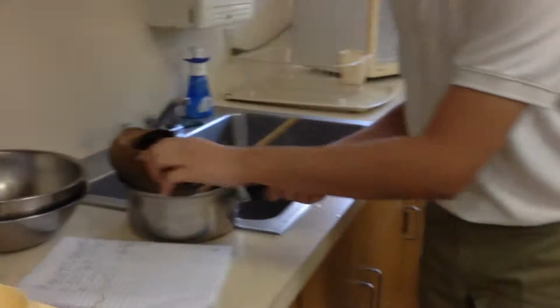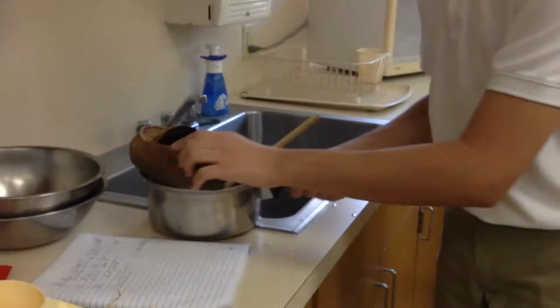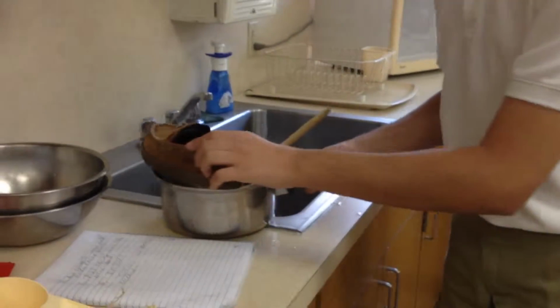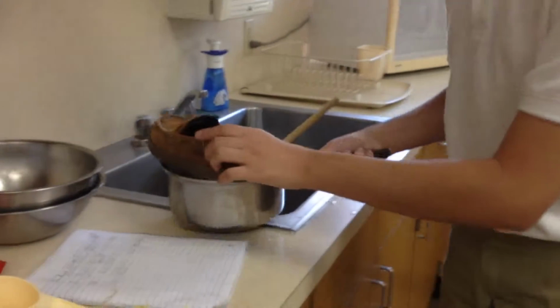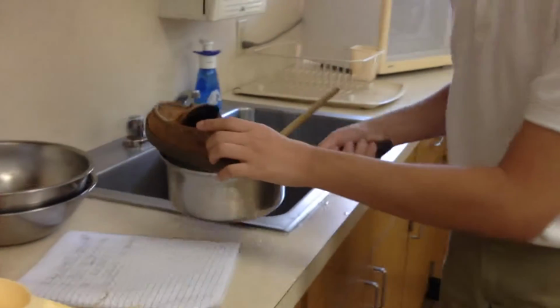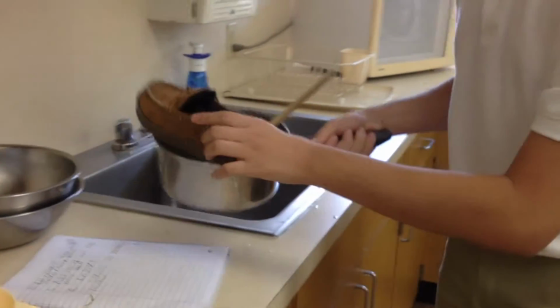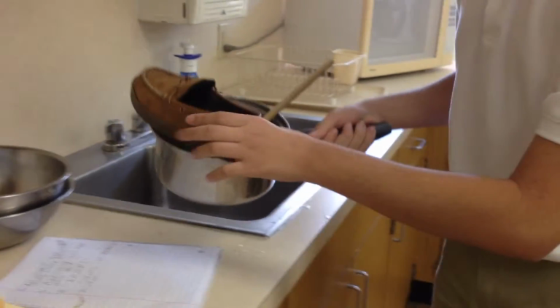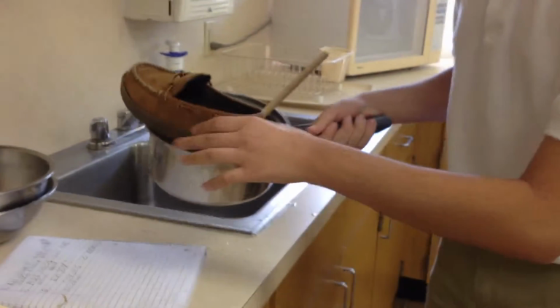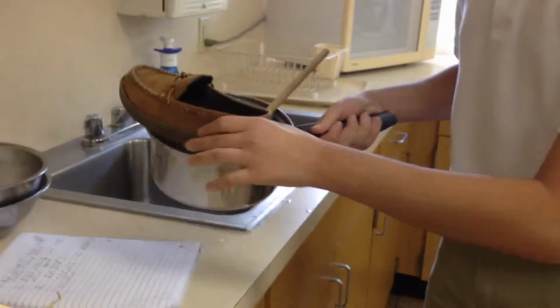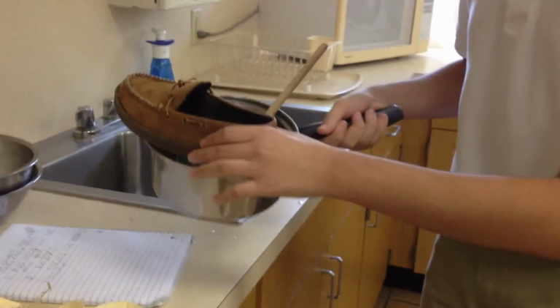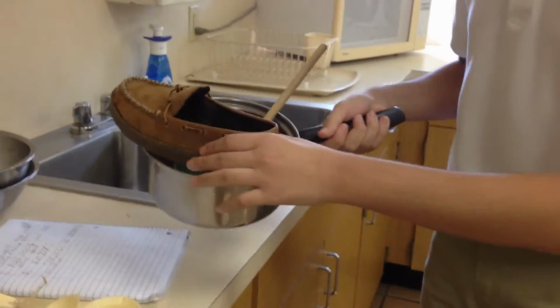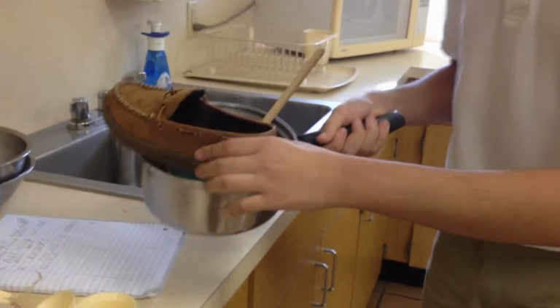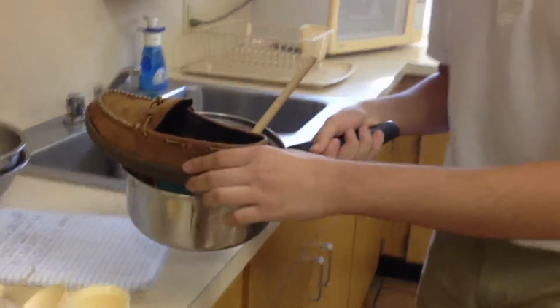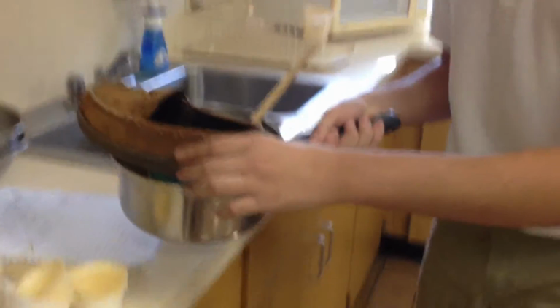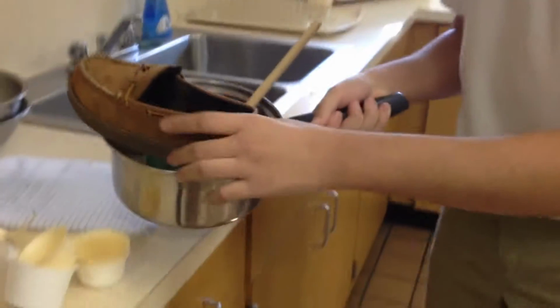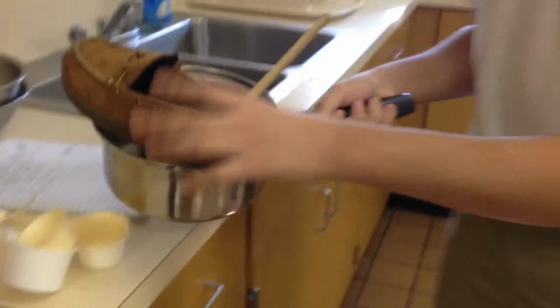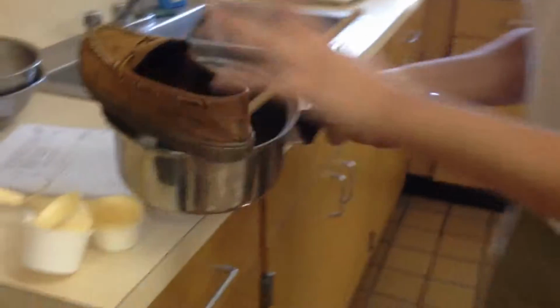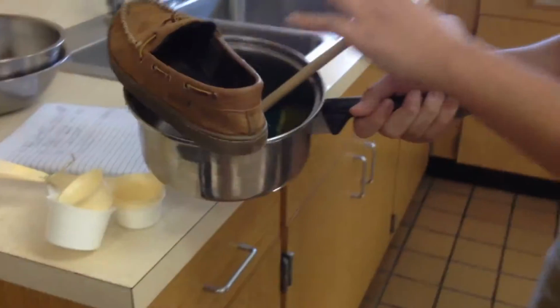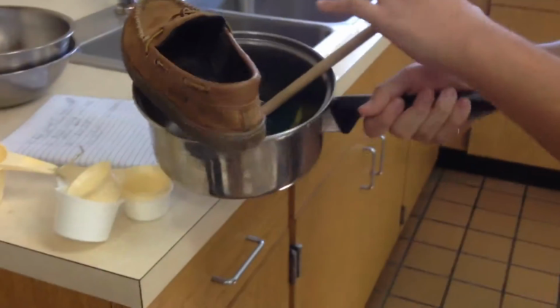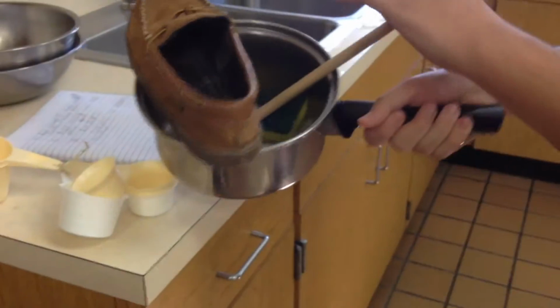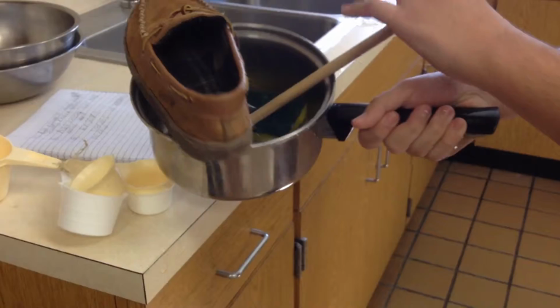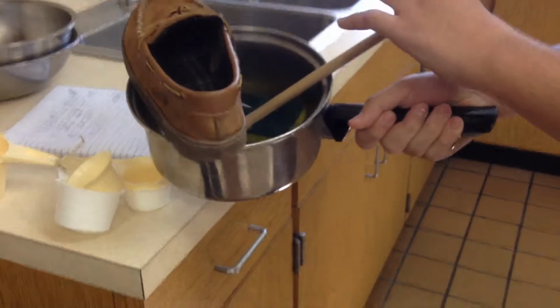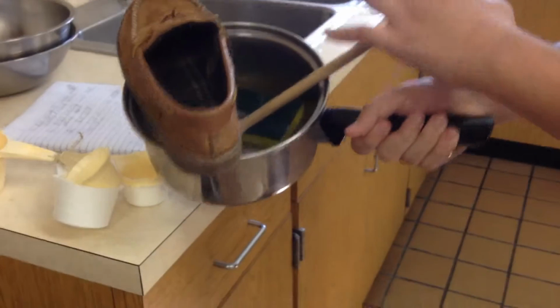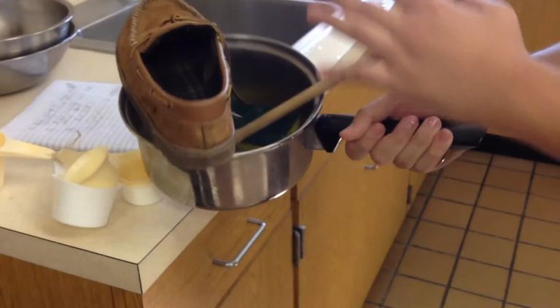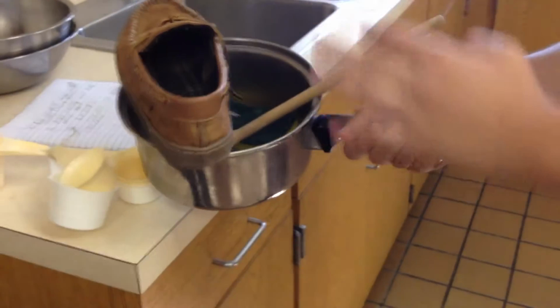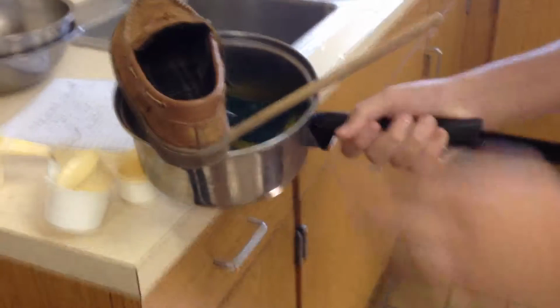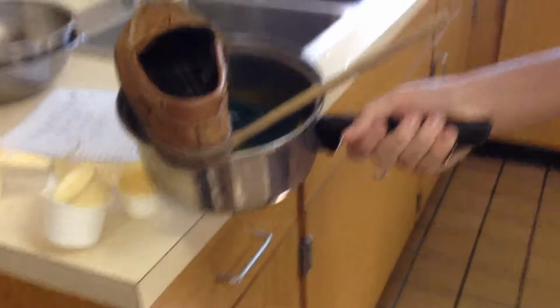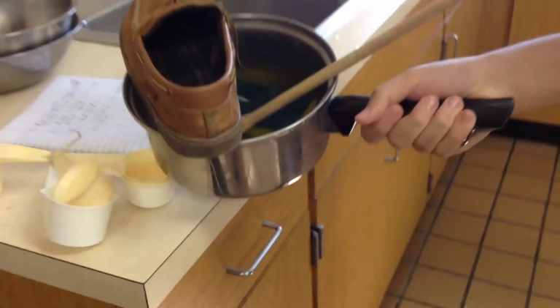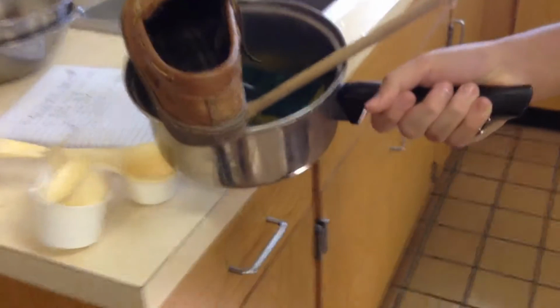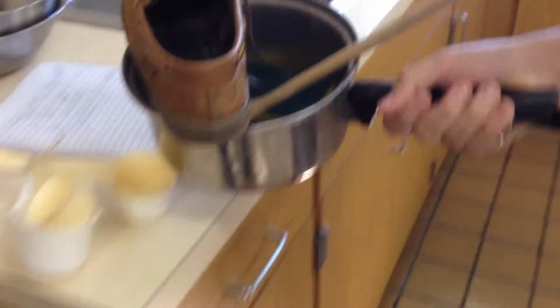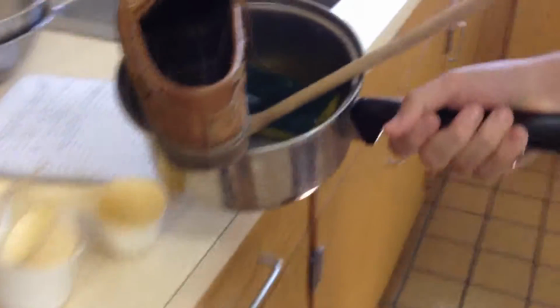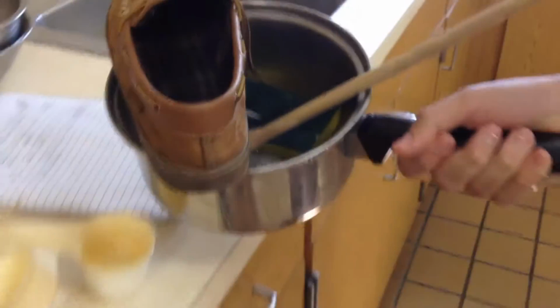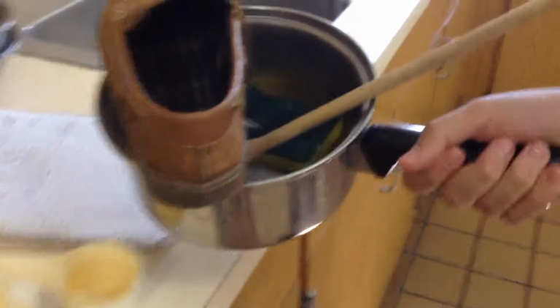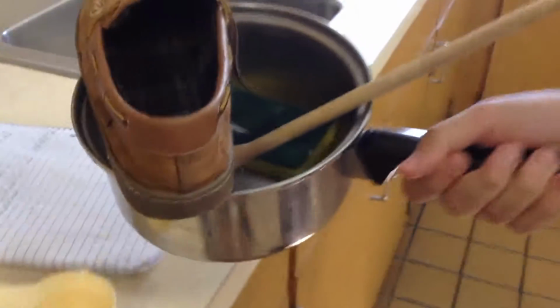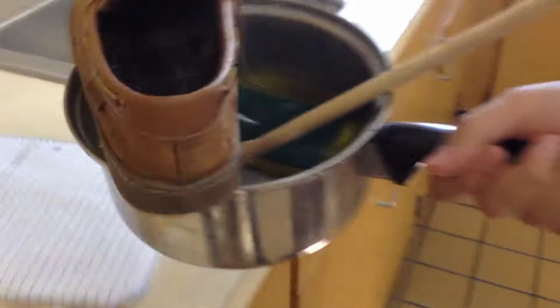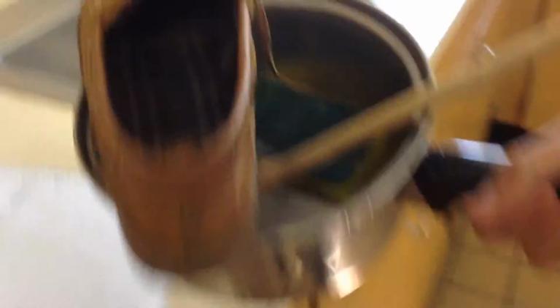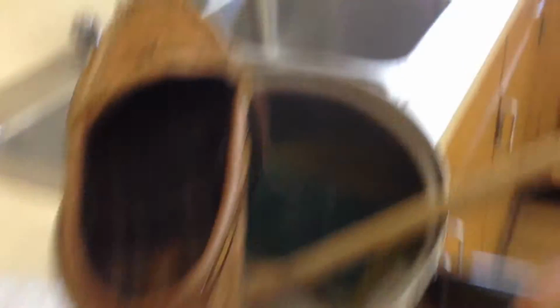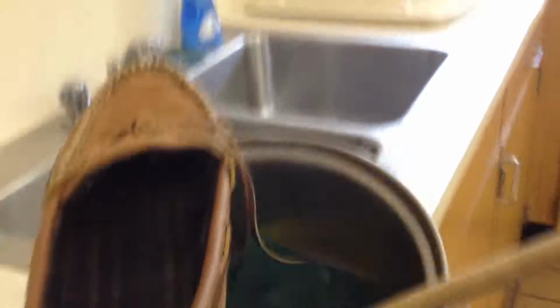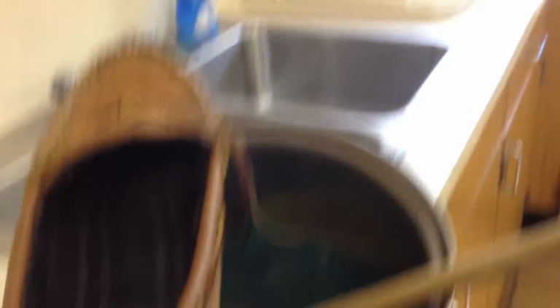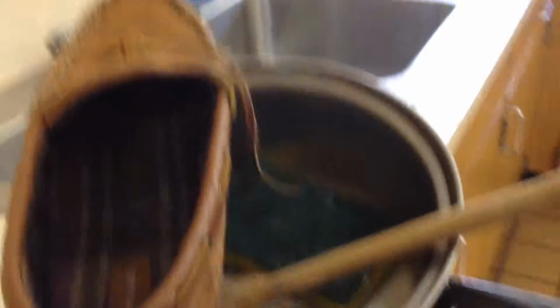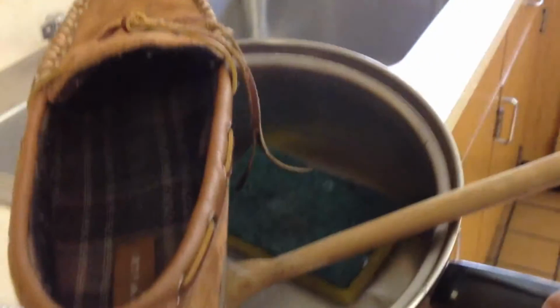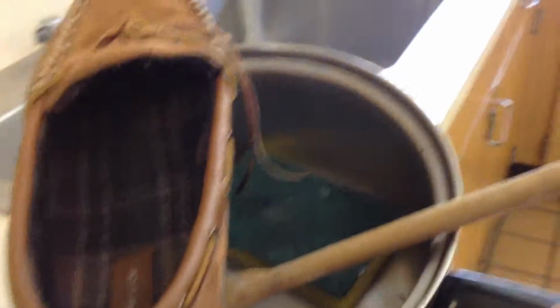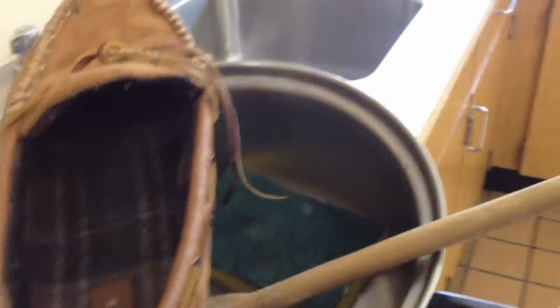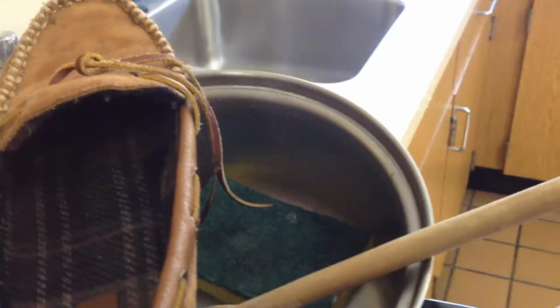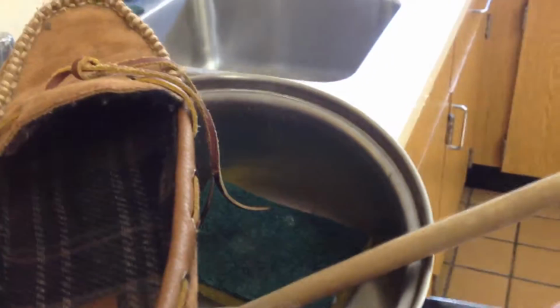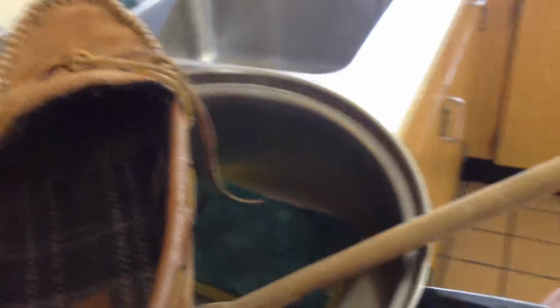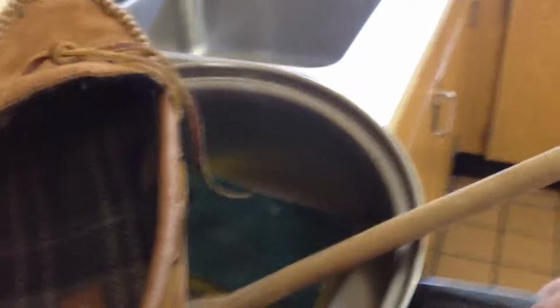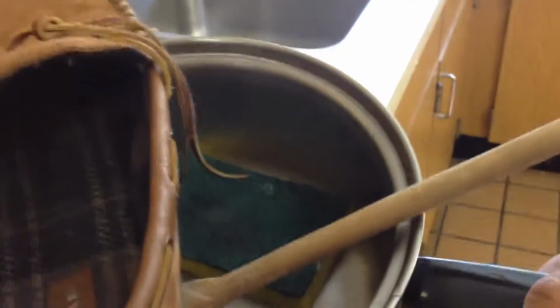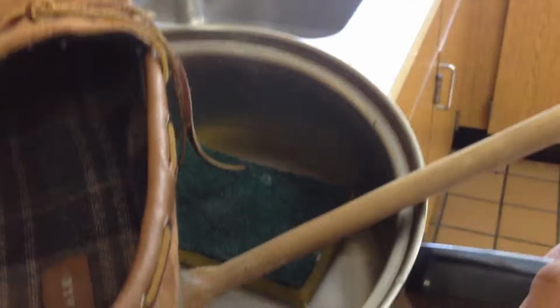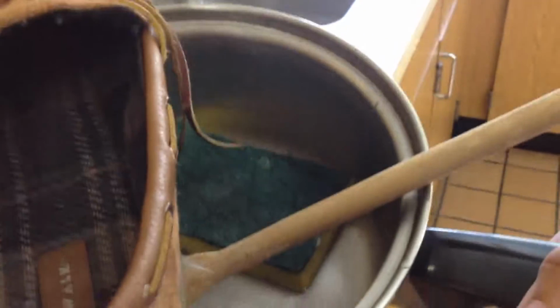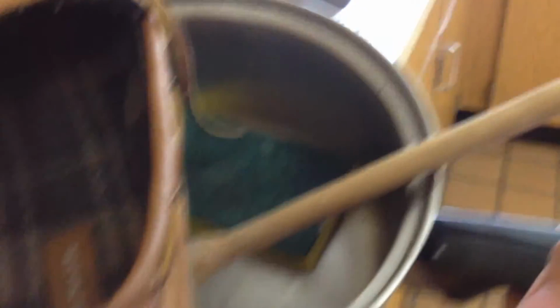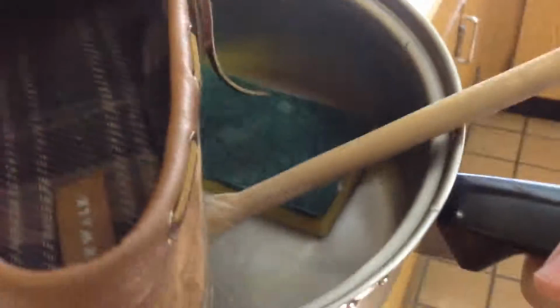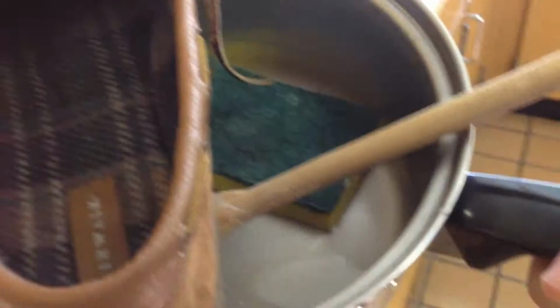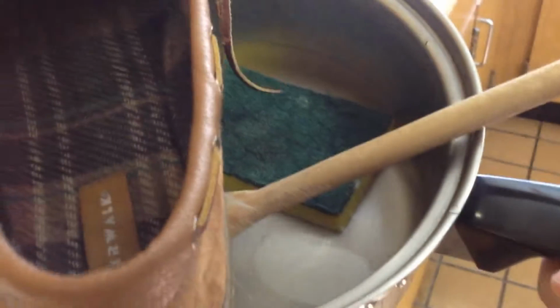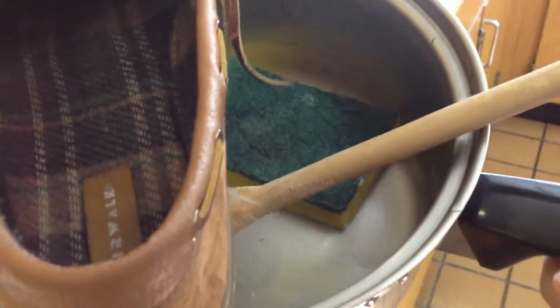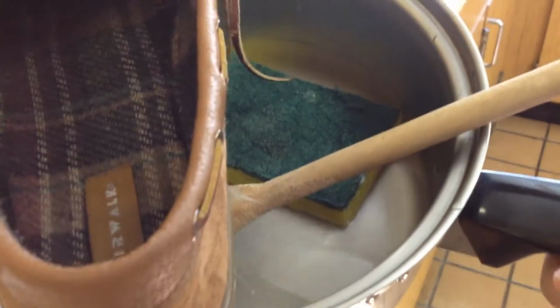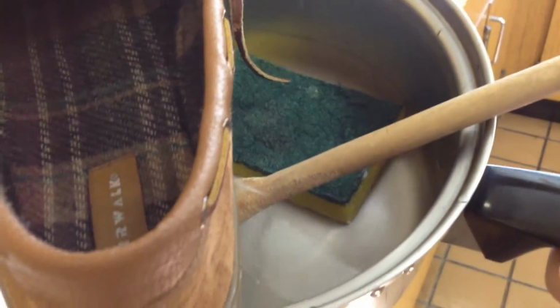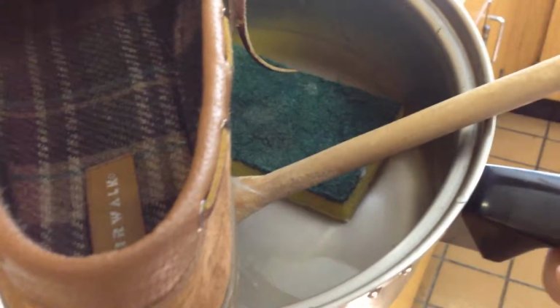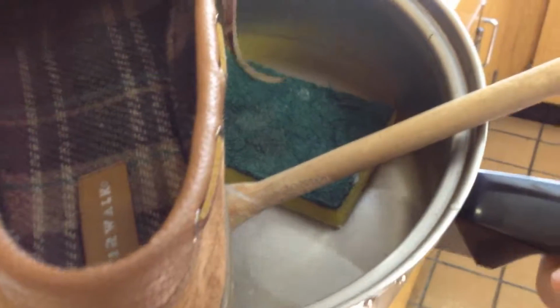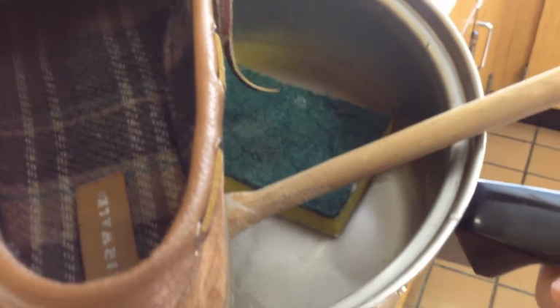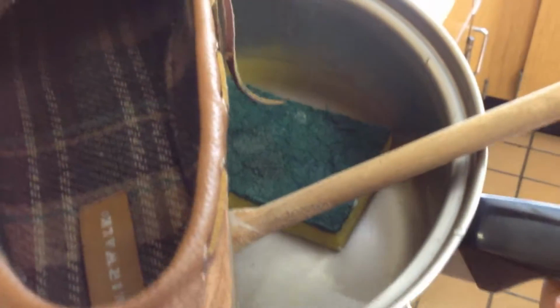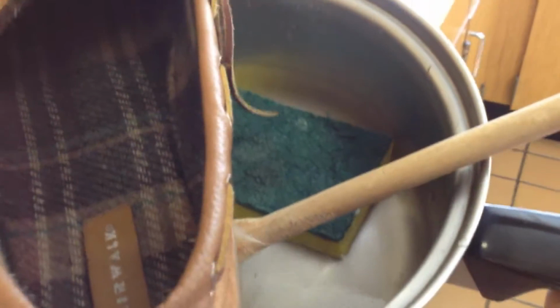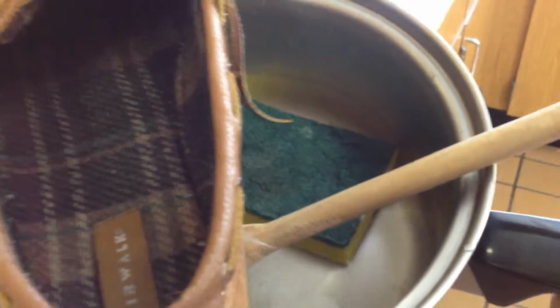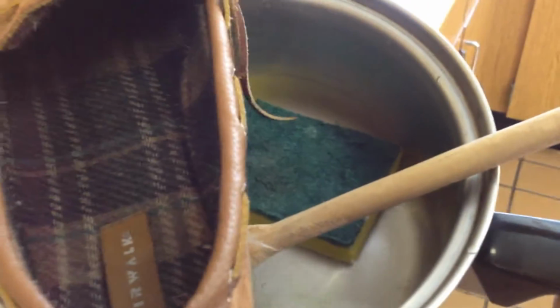Ta-da! You've got your prison stew. It serves 10 inmates, like 10 people.